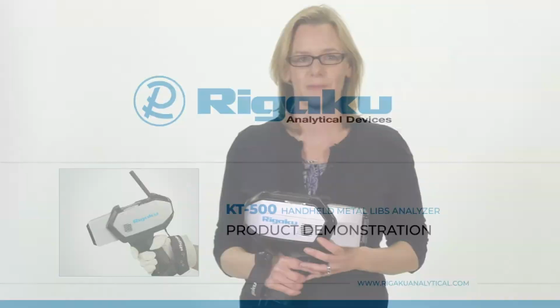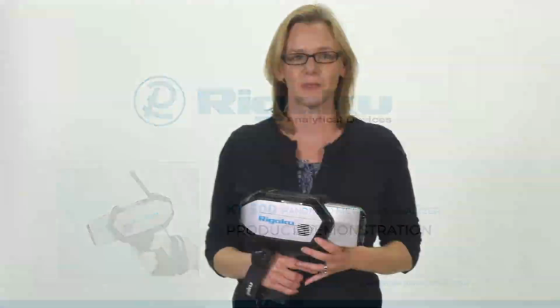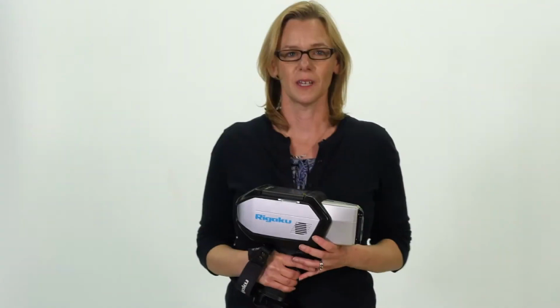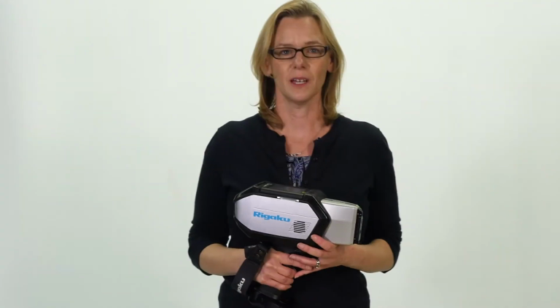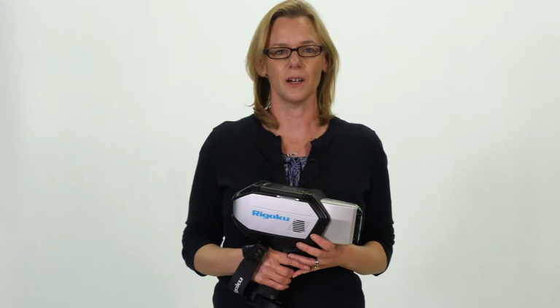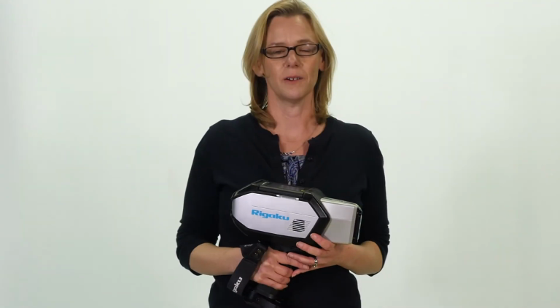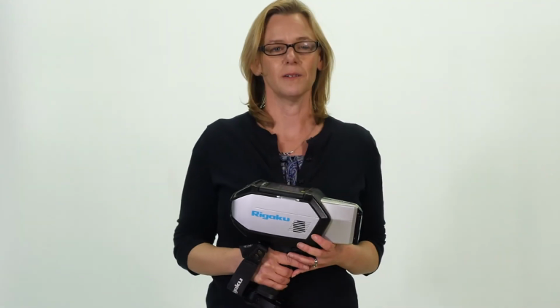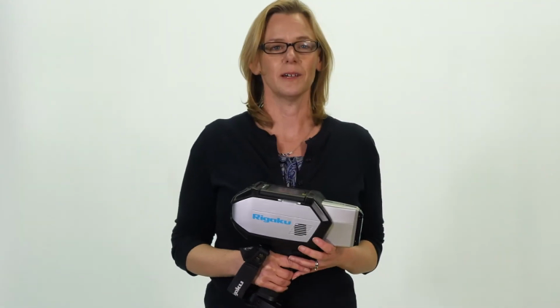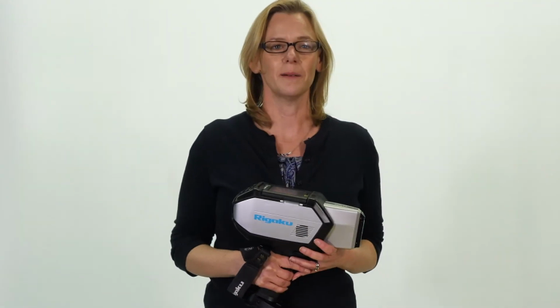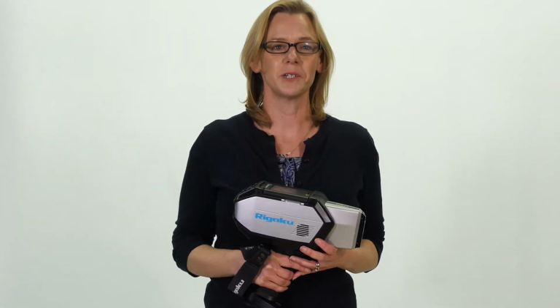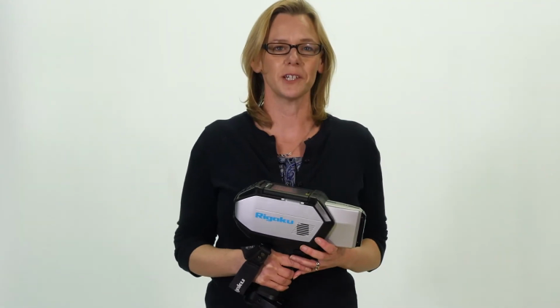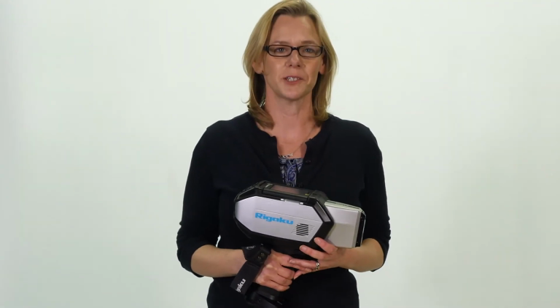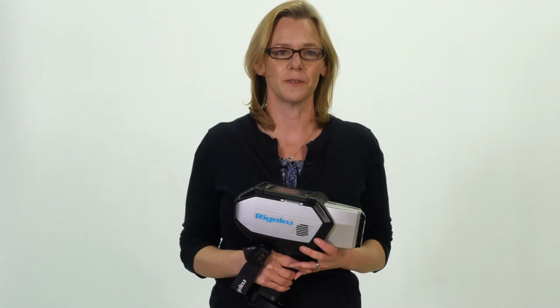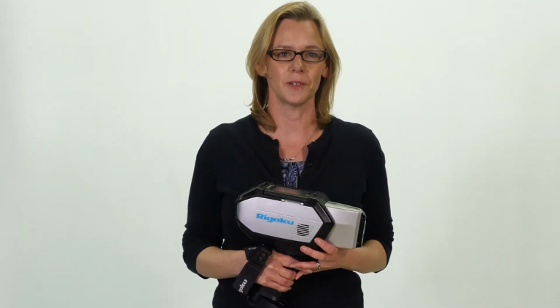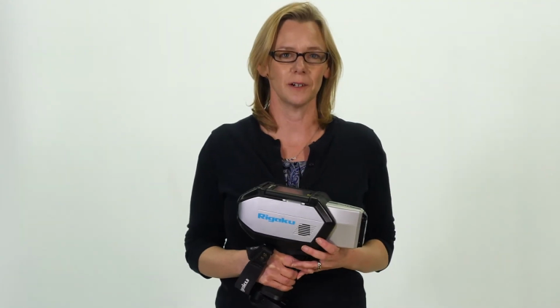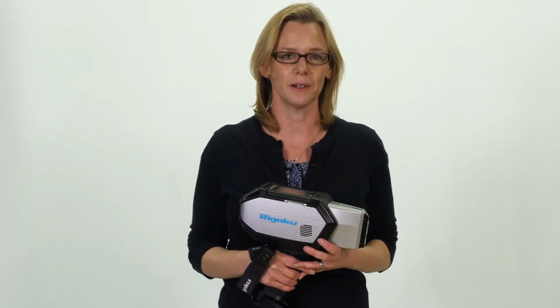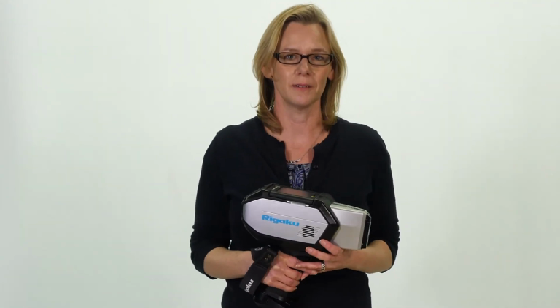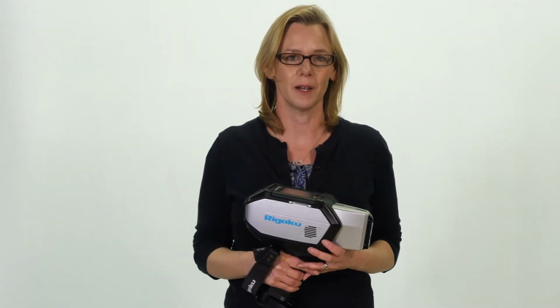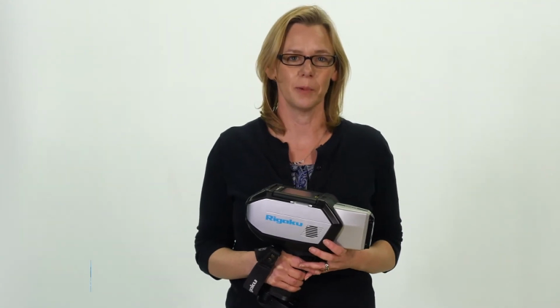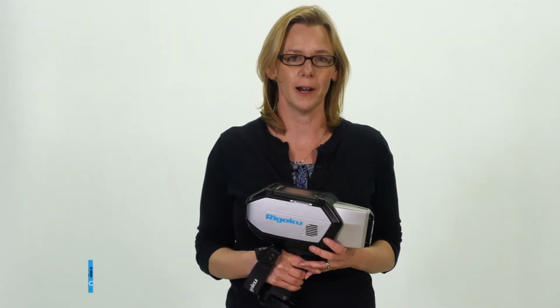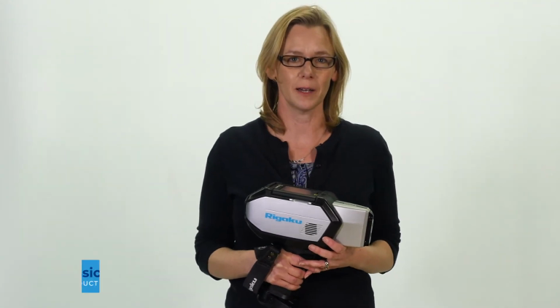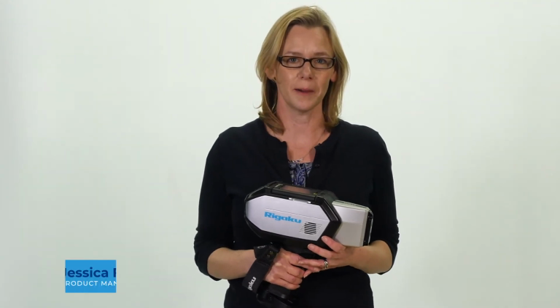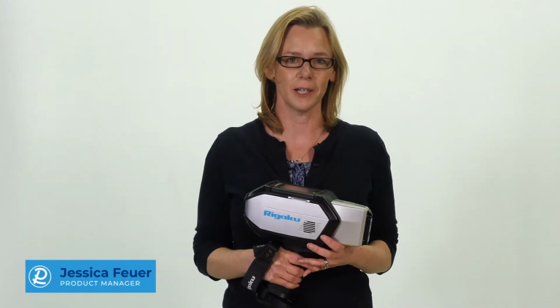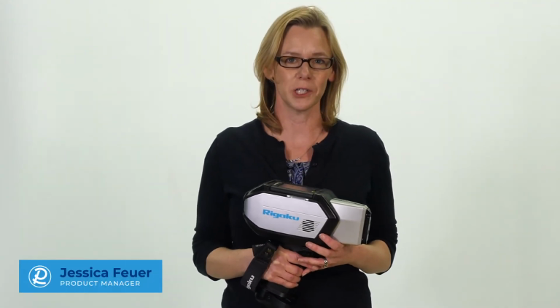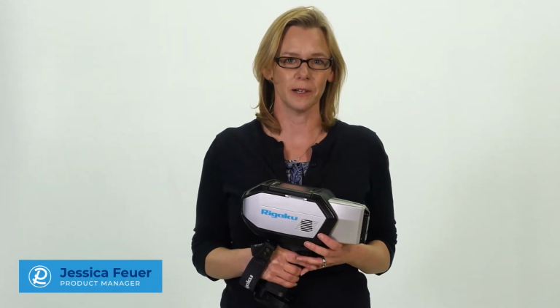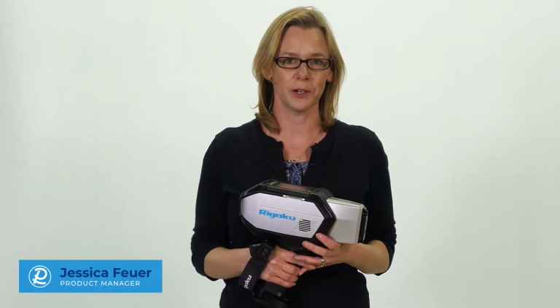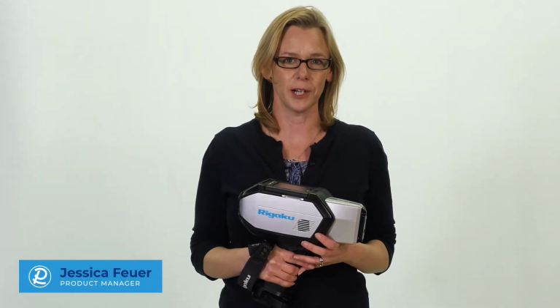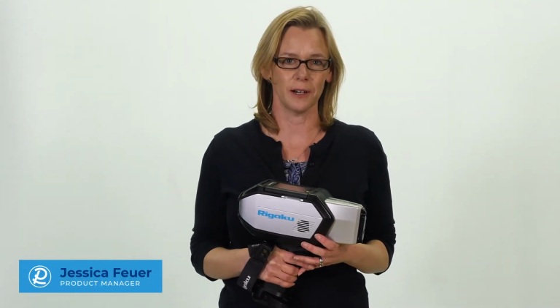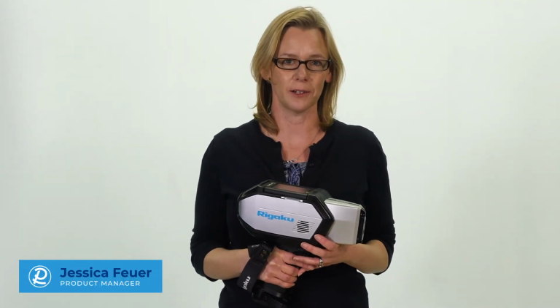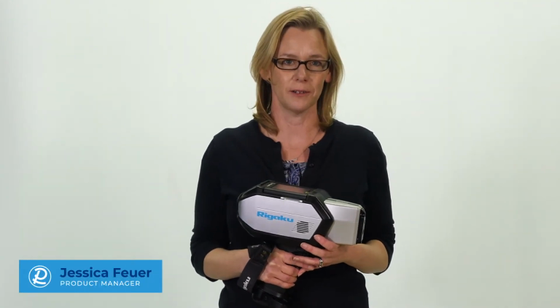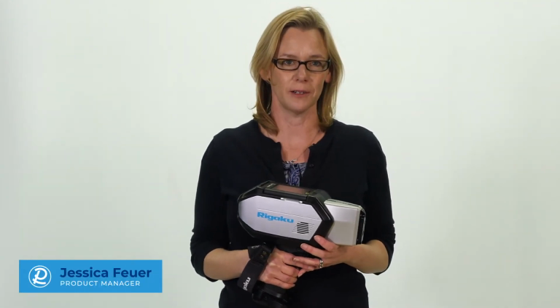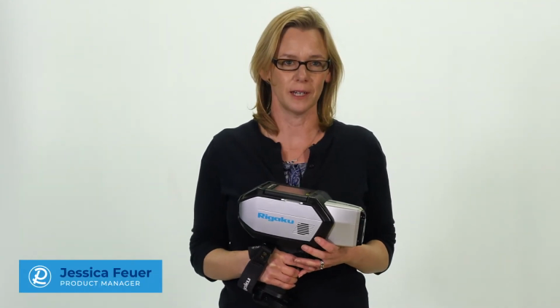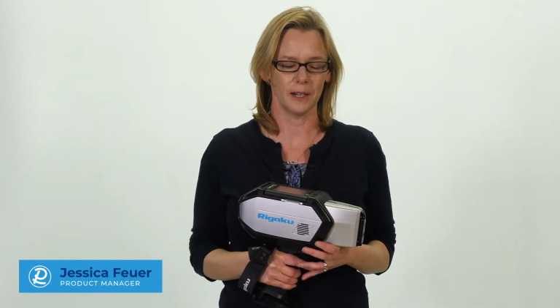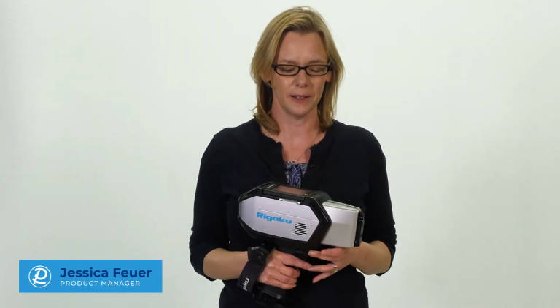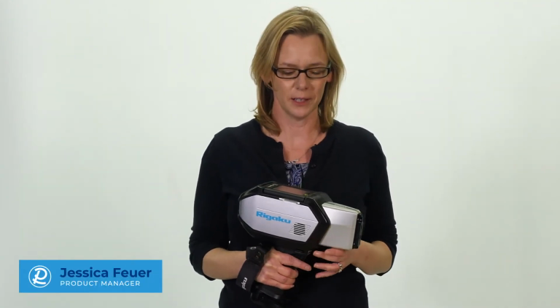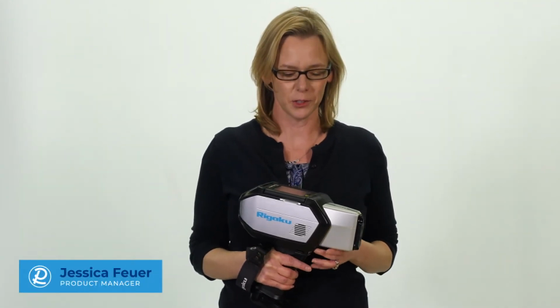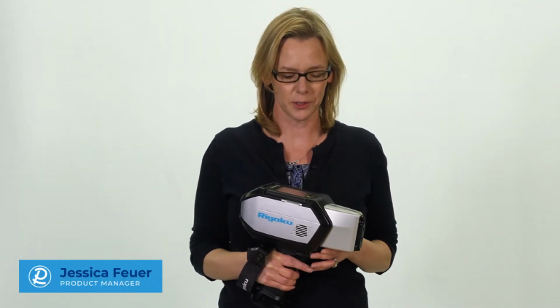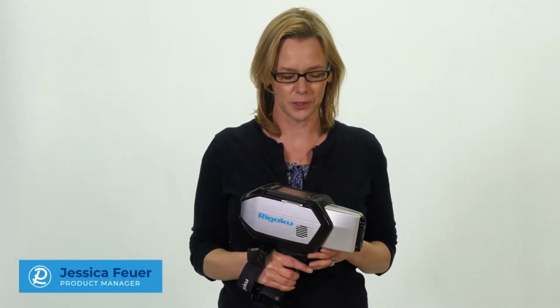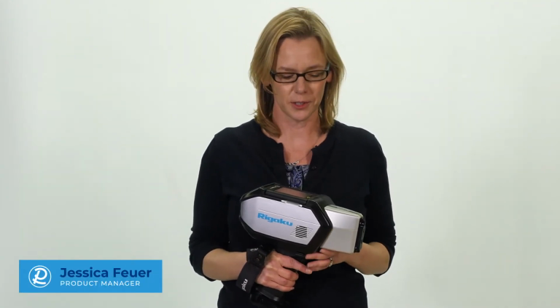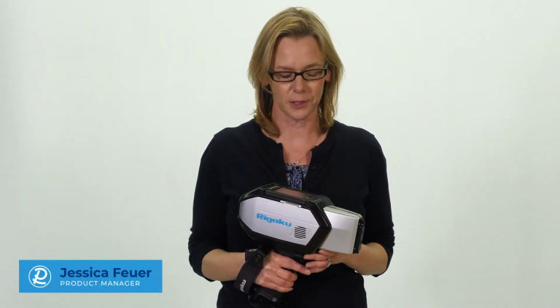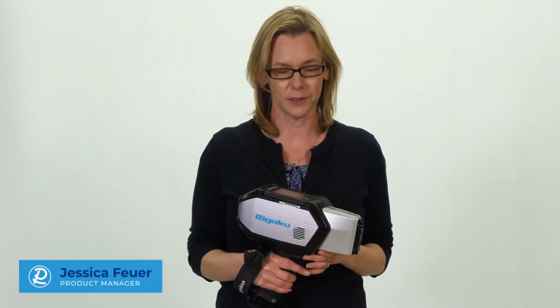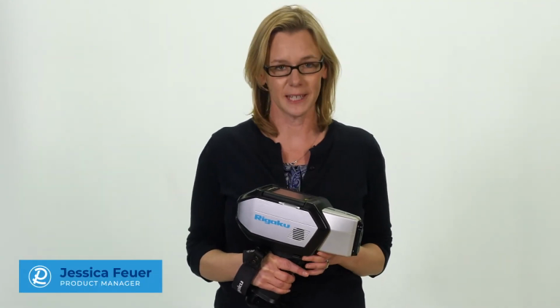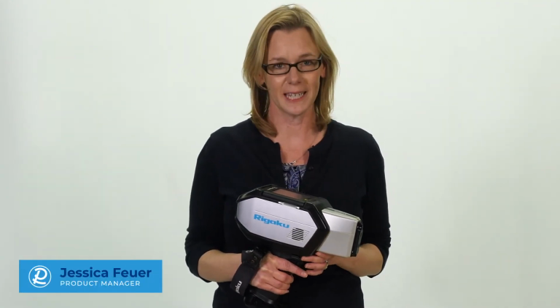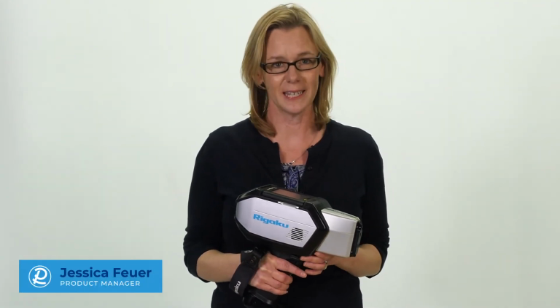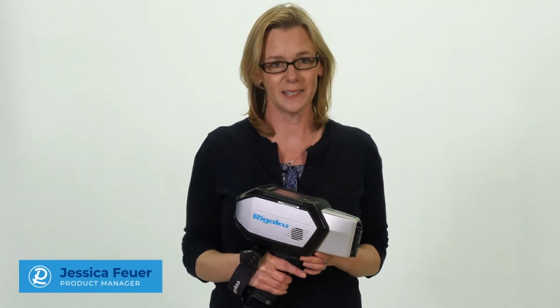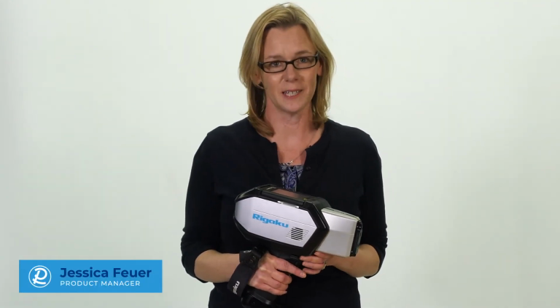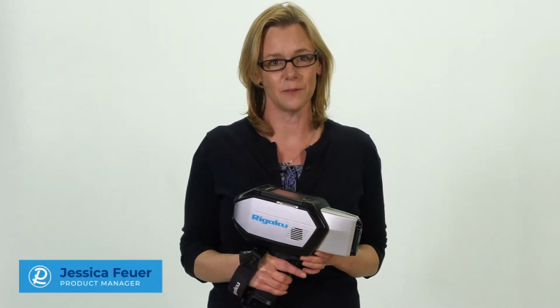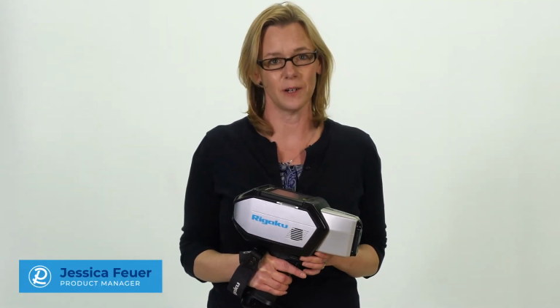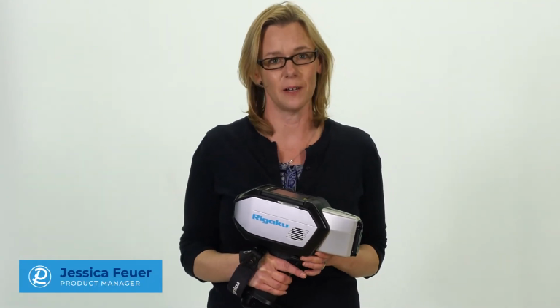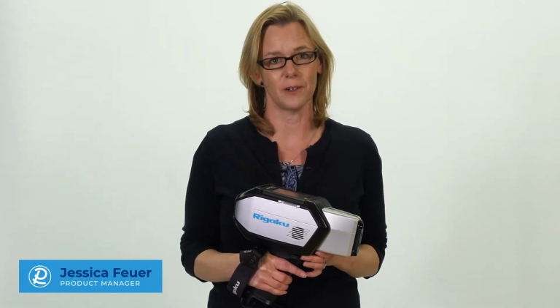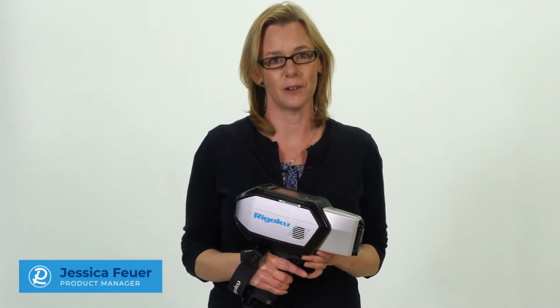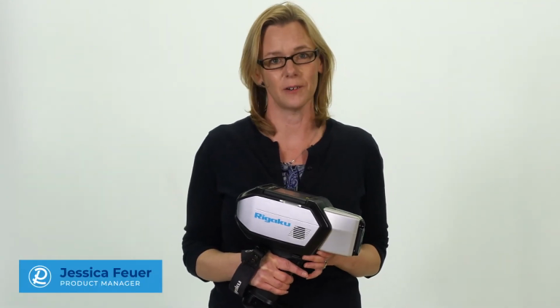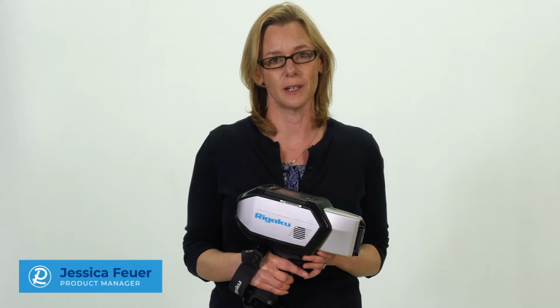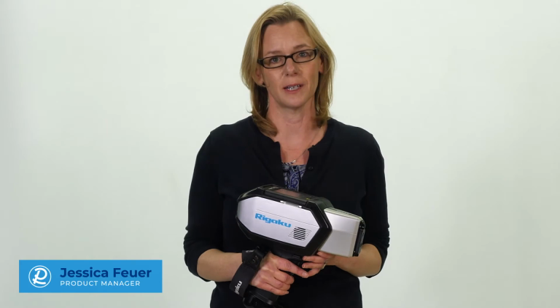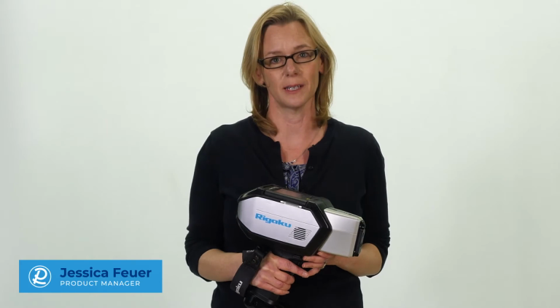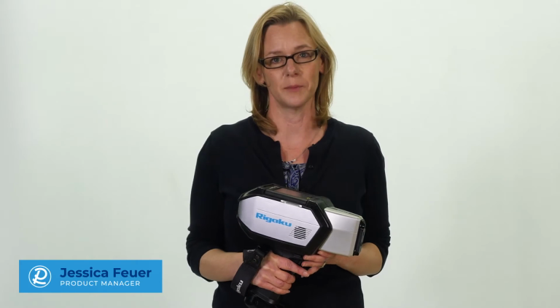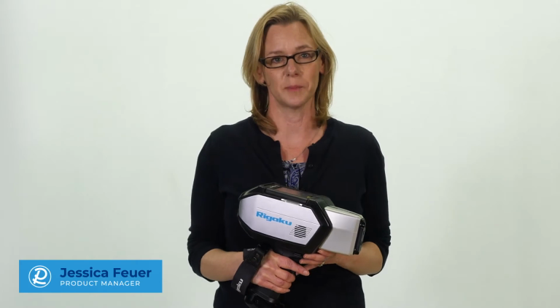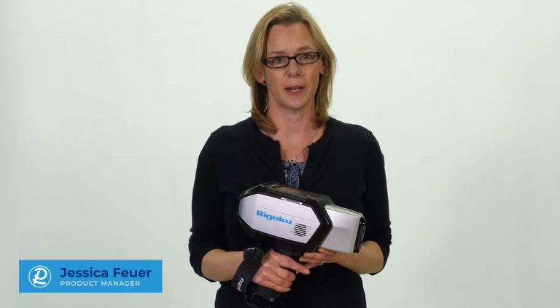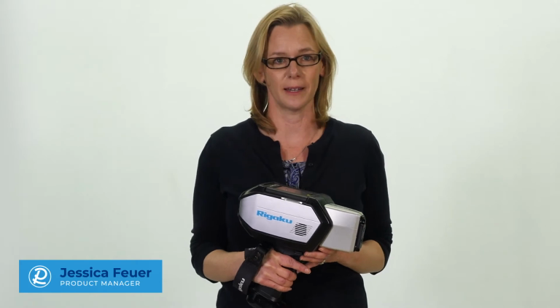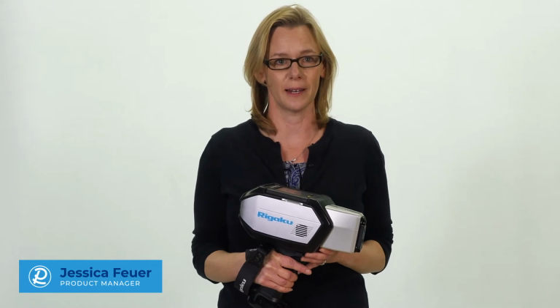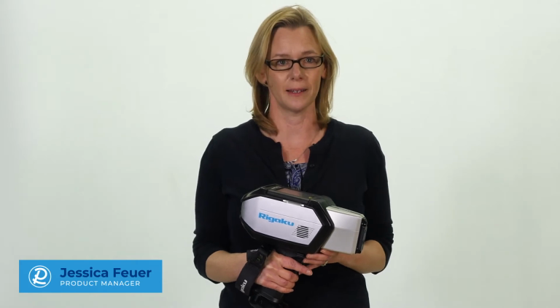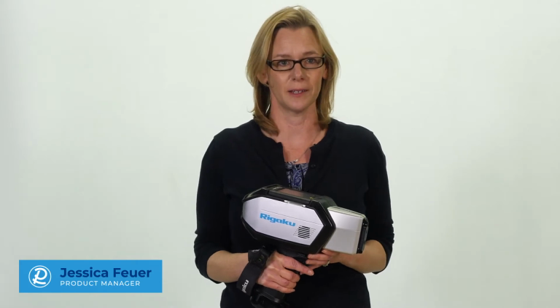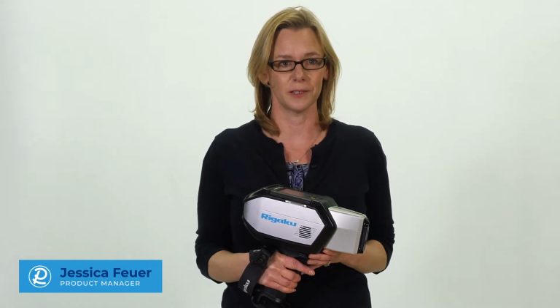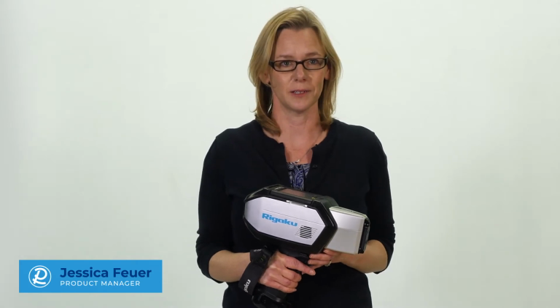Hello, I'm Jessica Fior, a product manager at Regaku, here to introduce to you the KT500 LIBS metal analyzer.